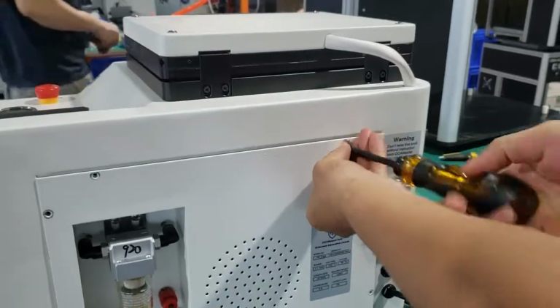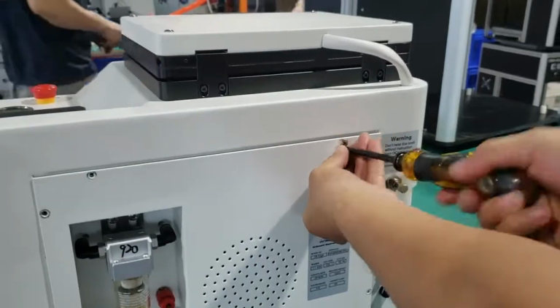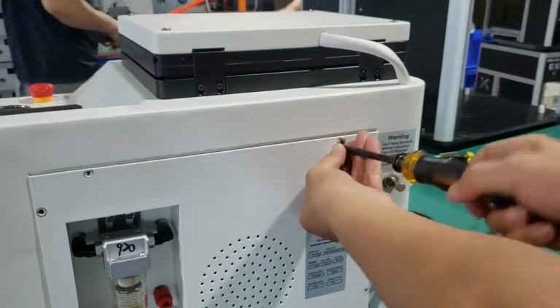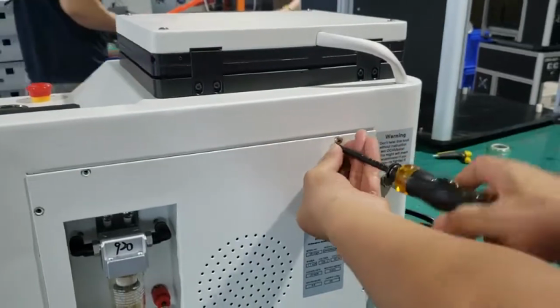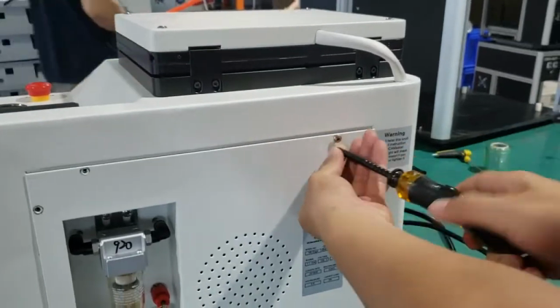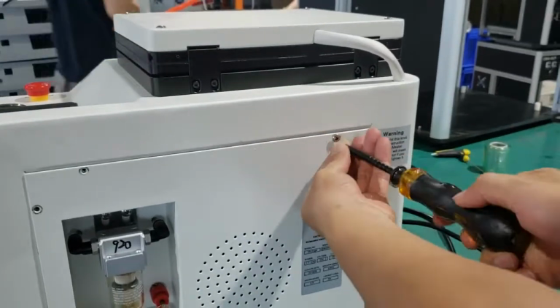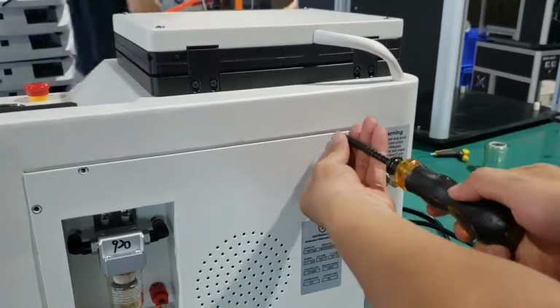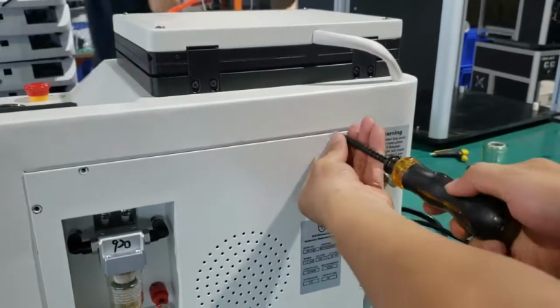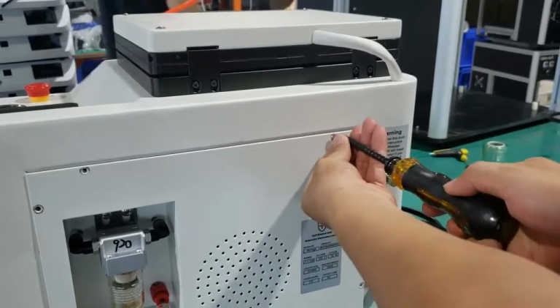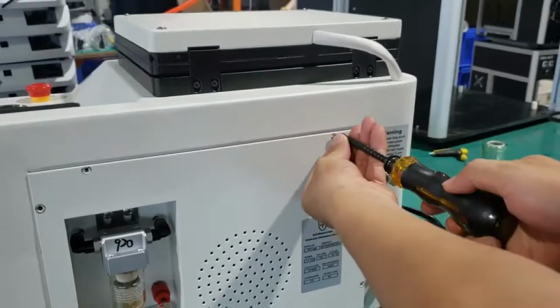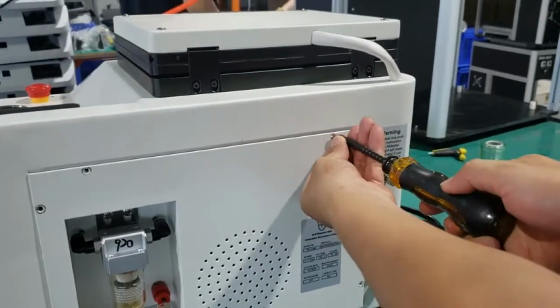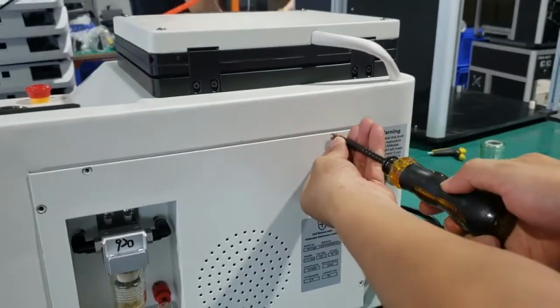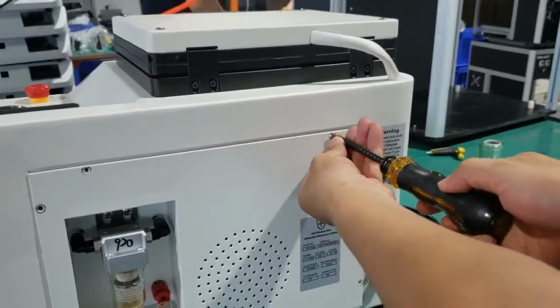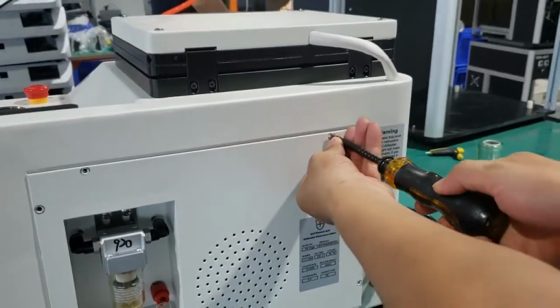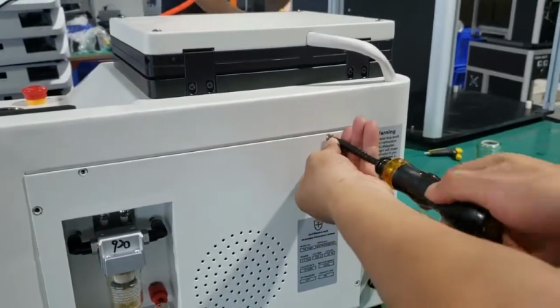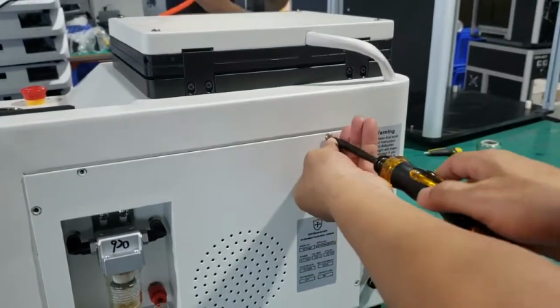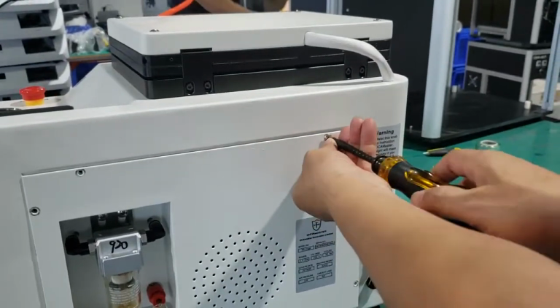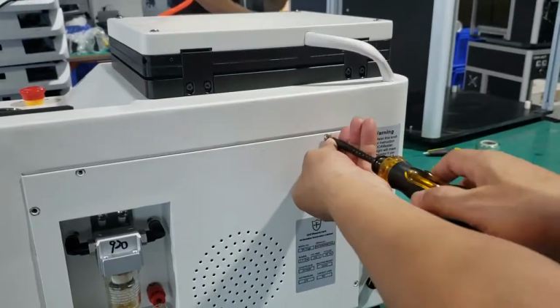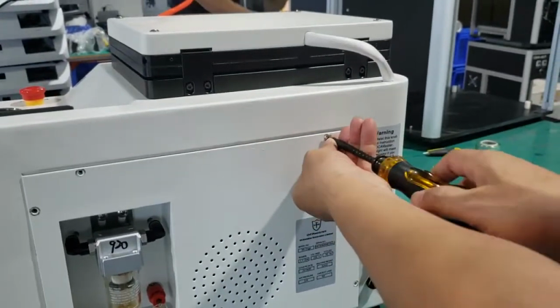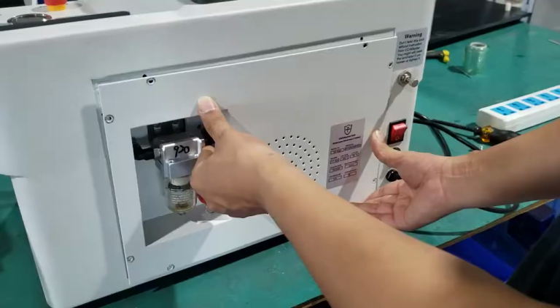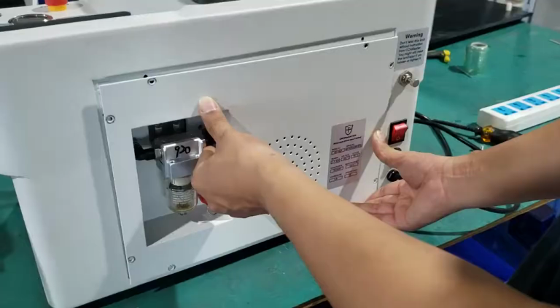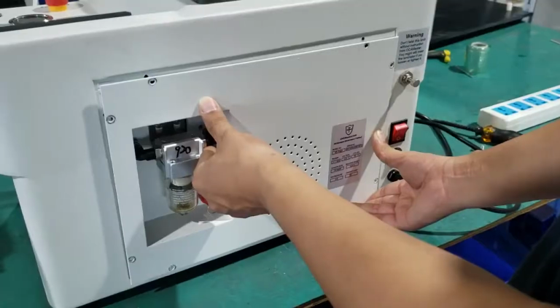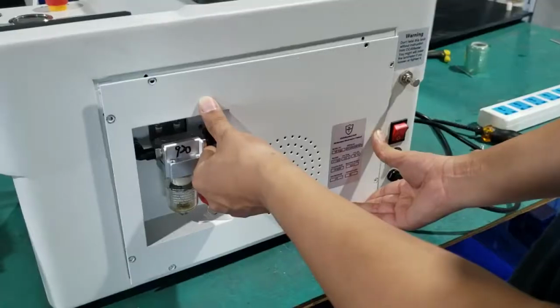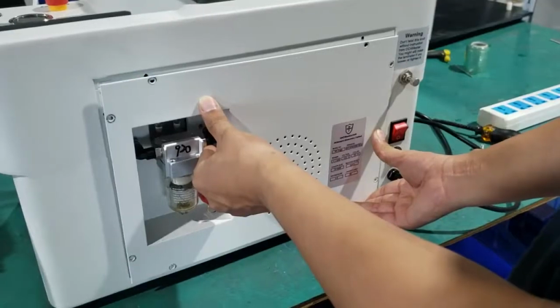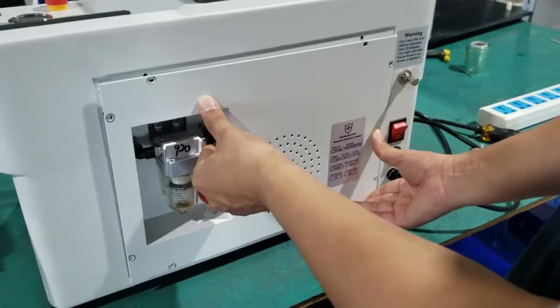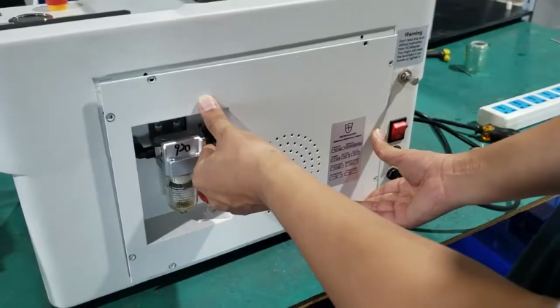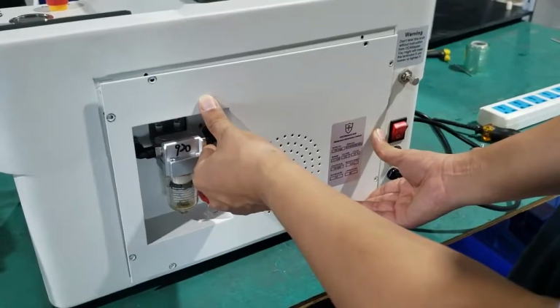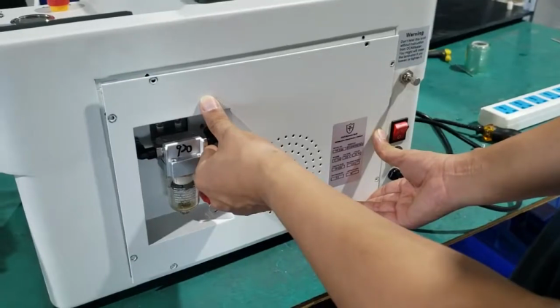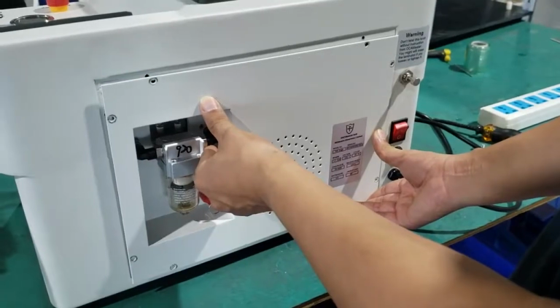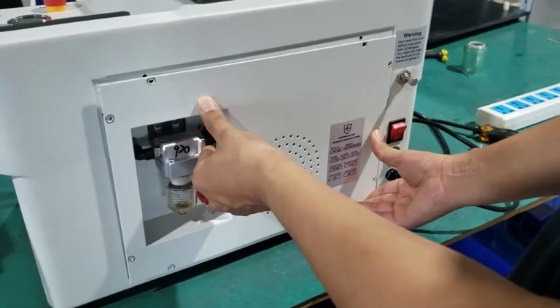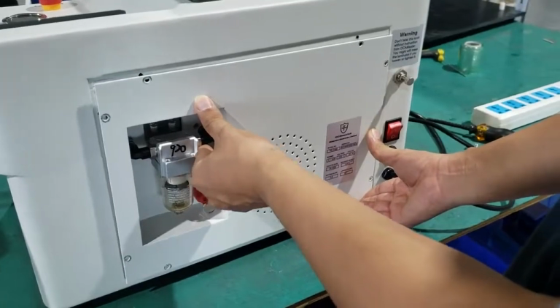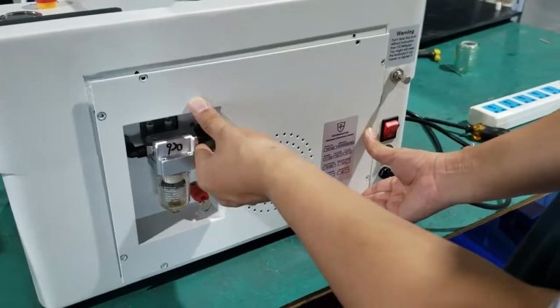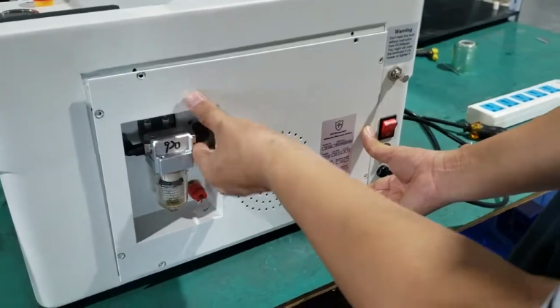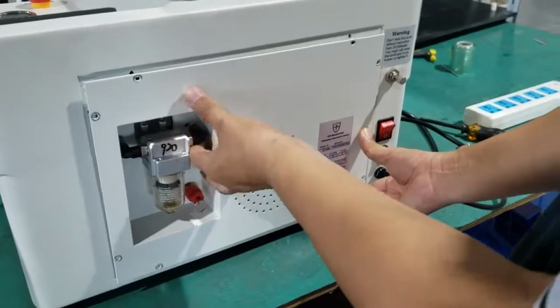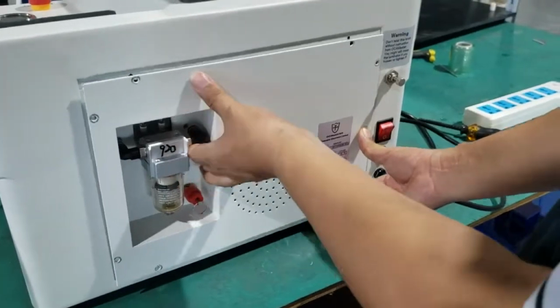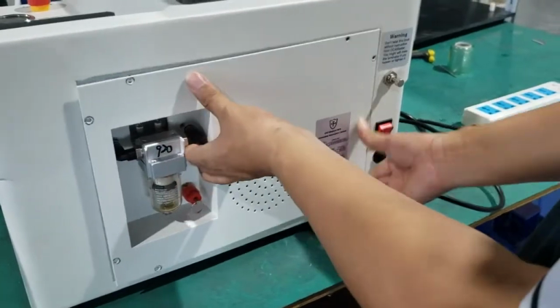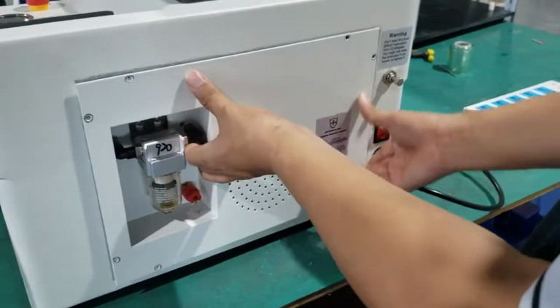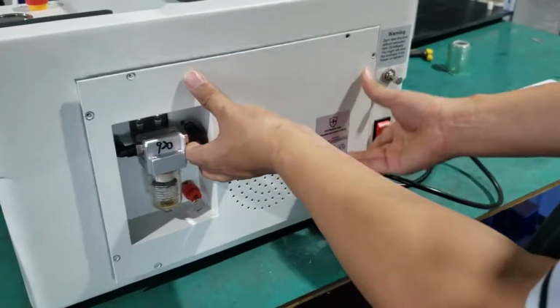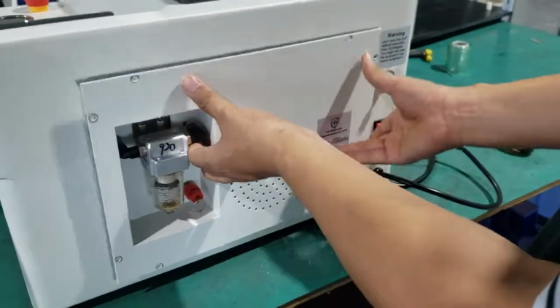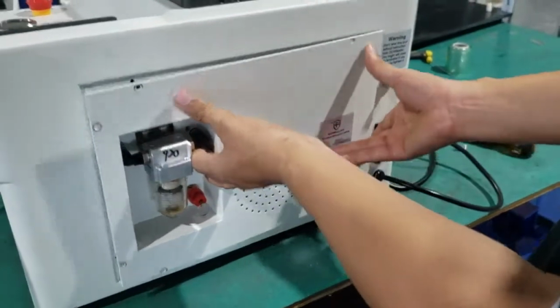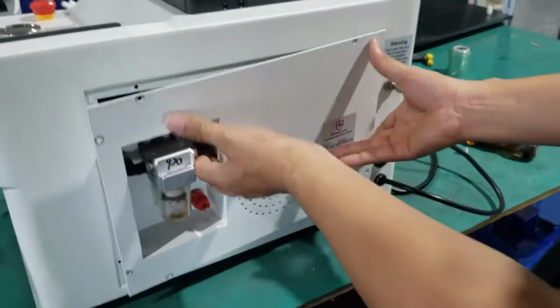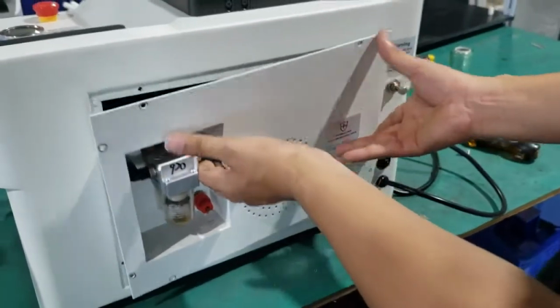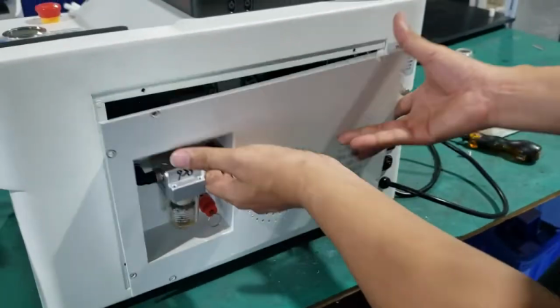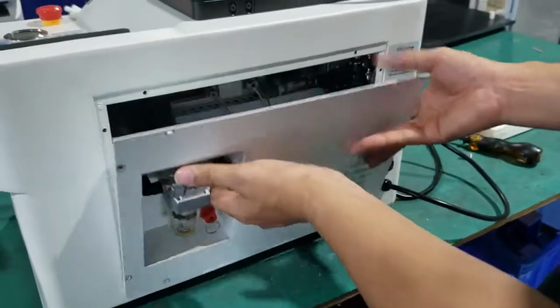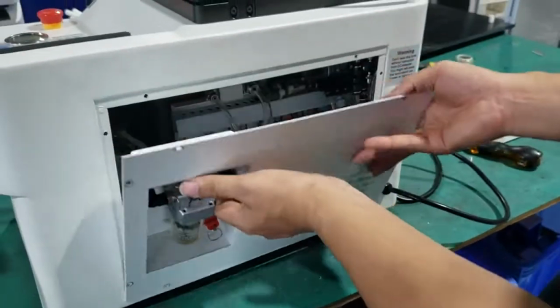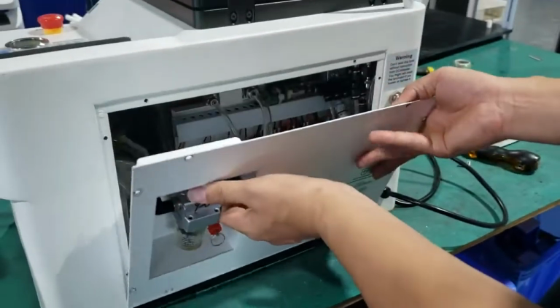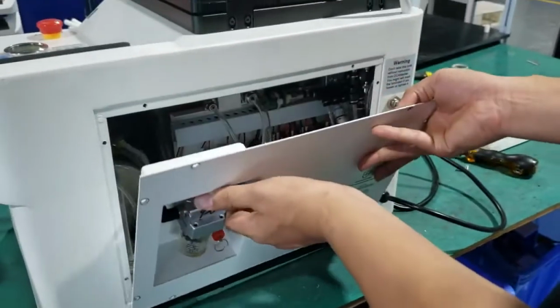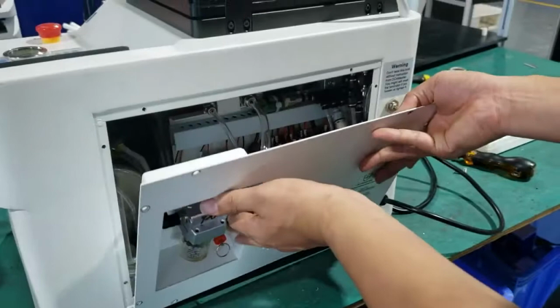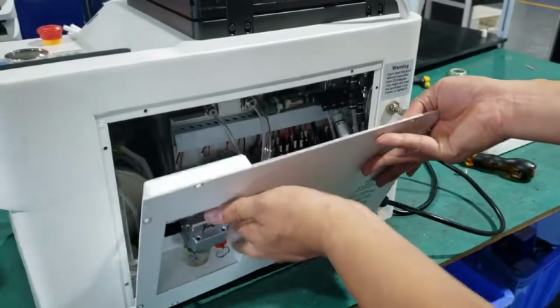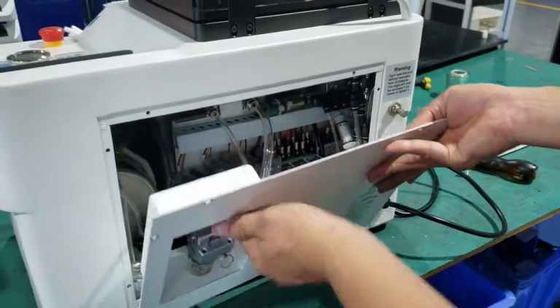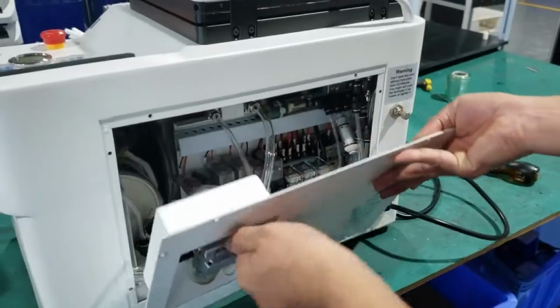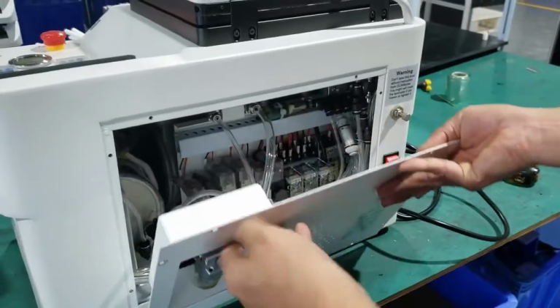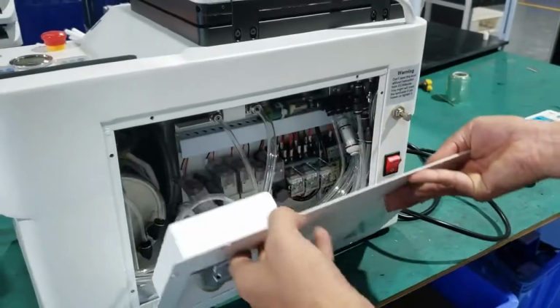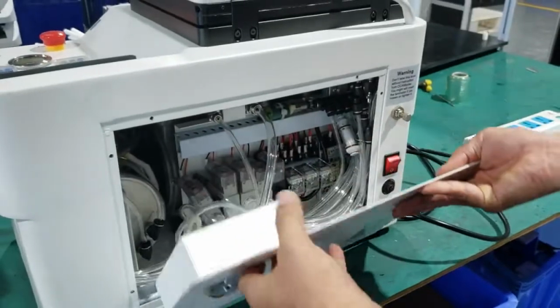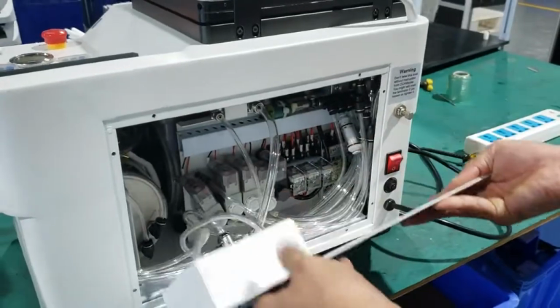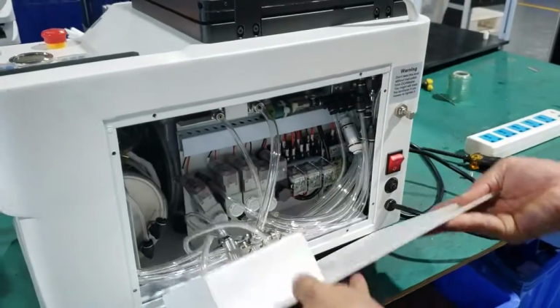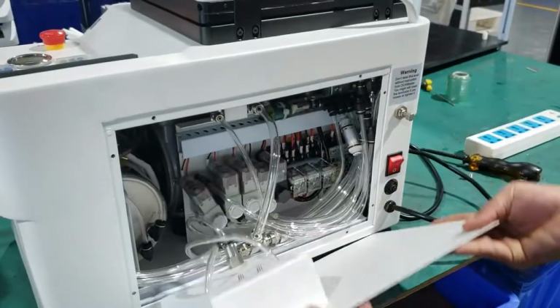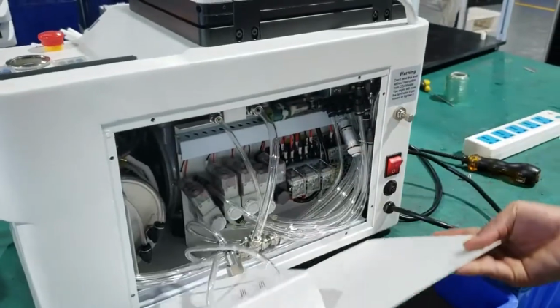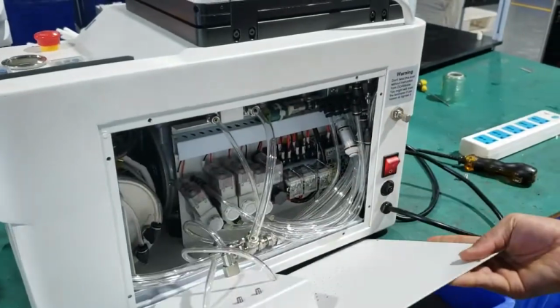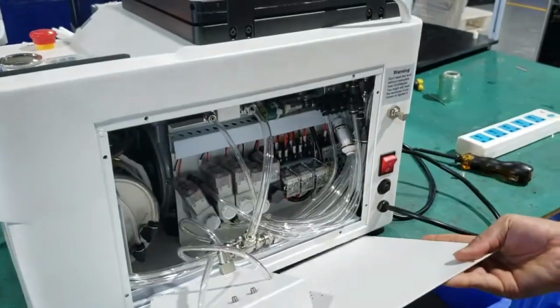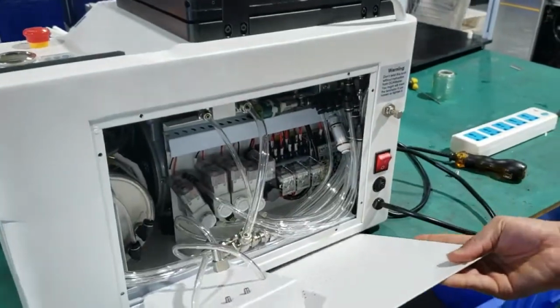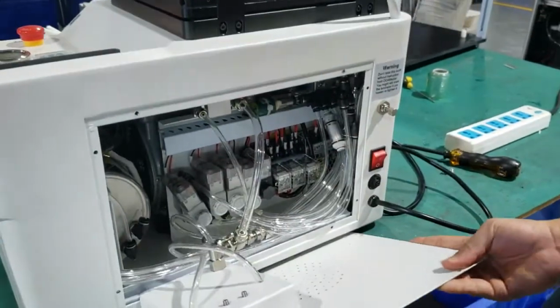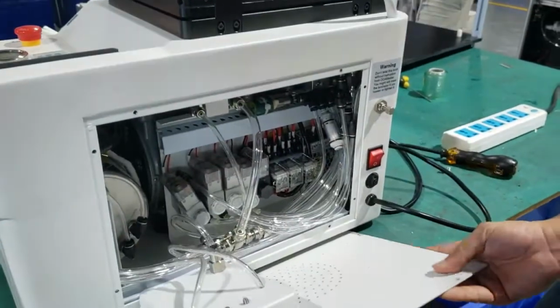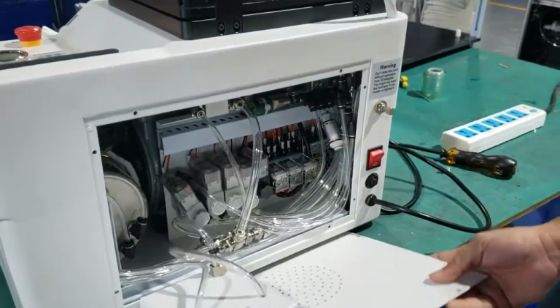Then we take the back cover off. Okay, now take it off.